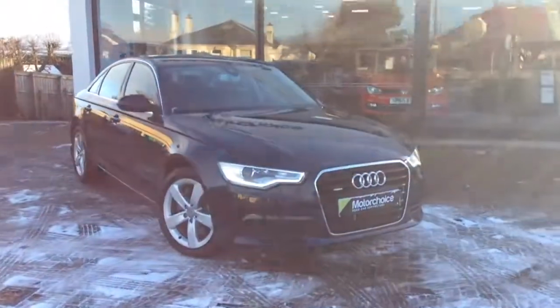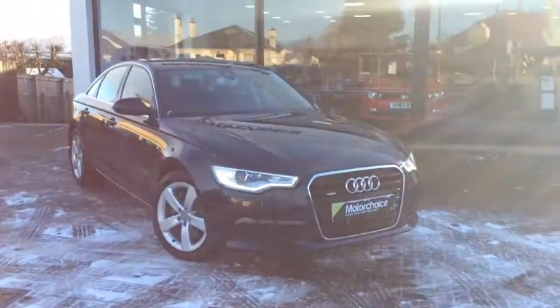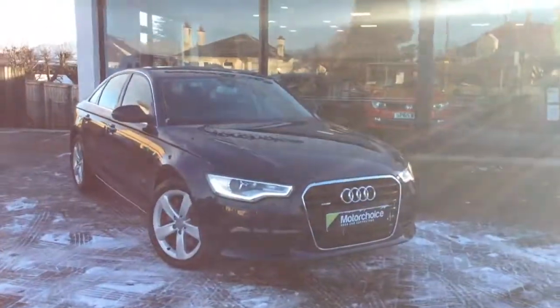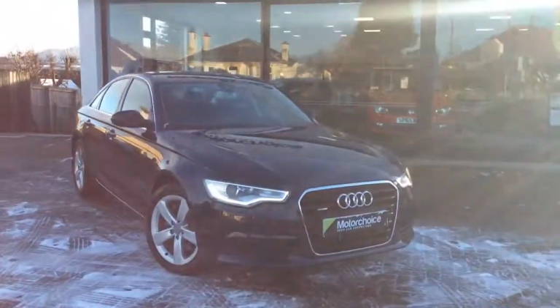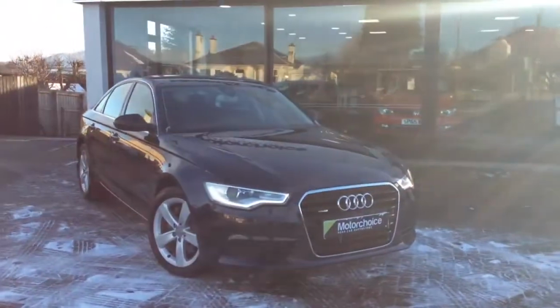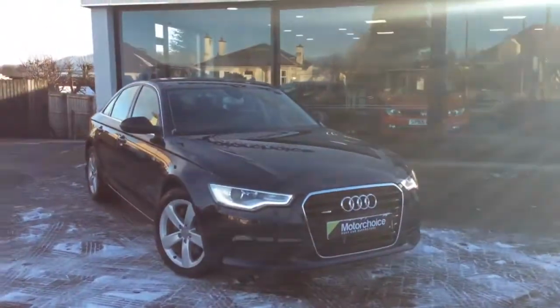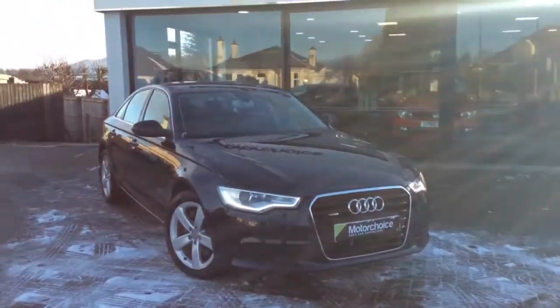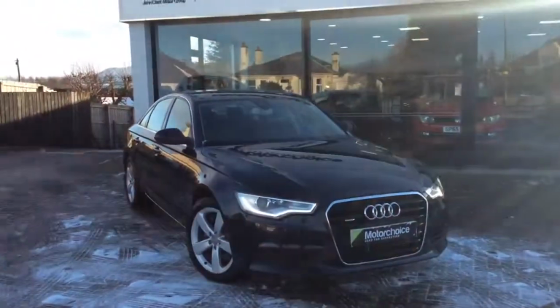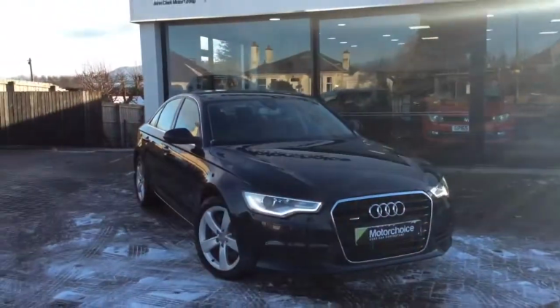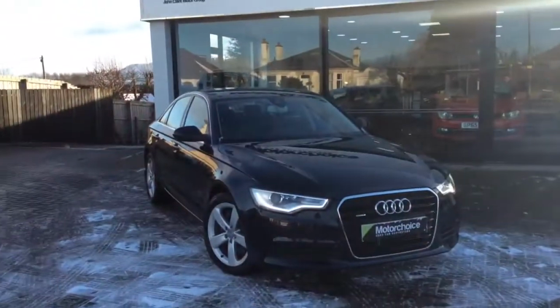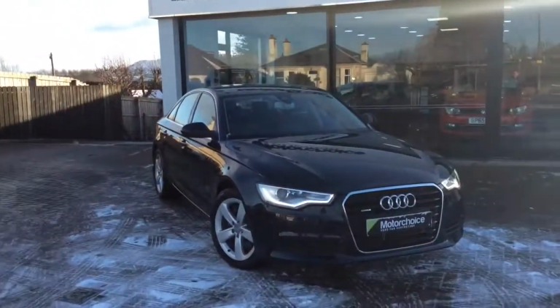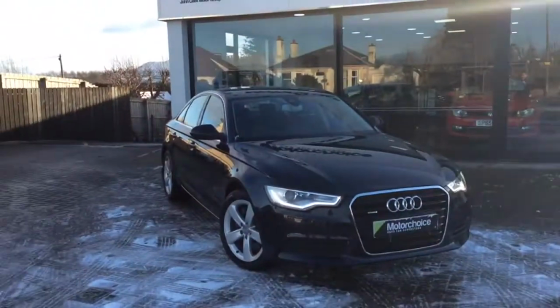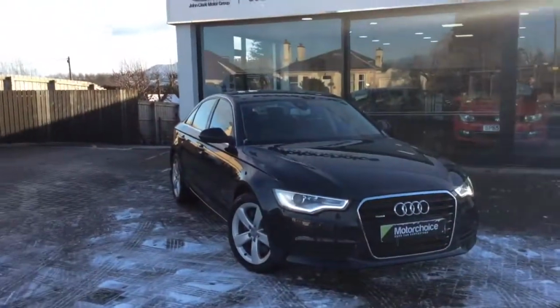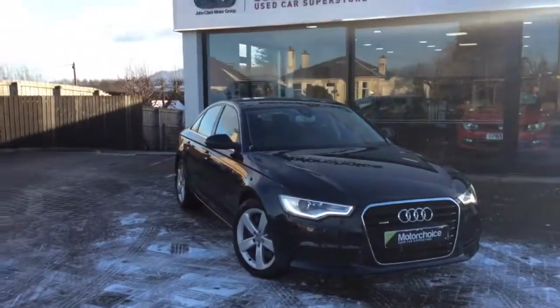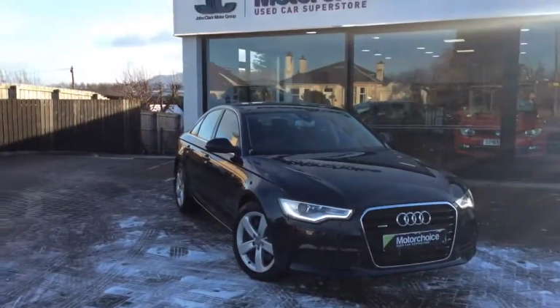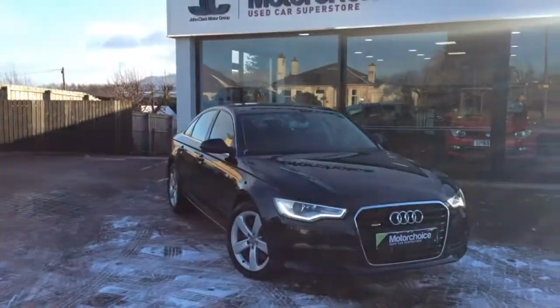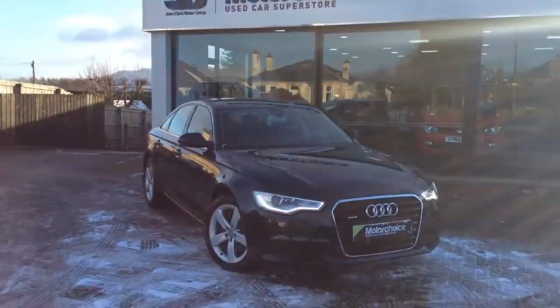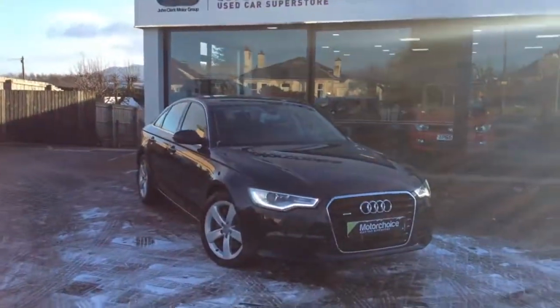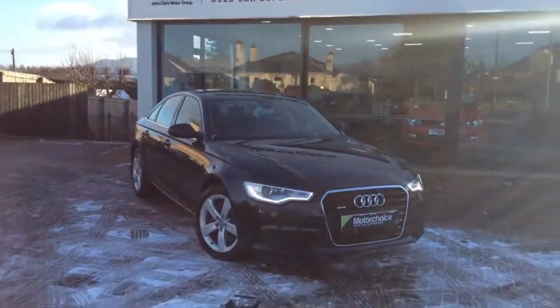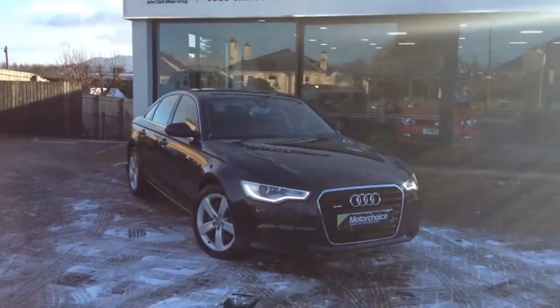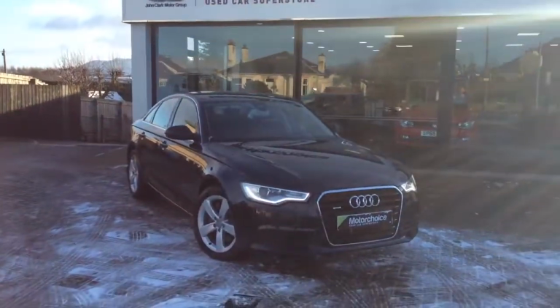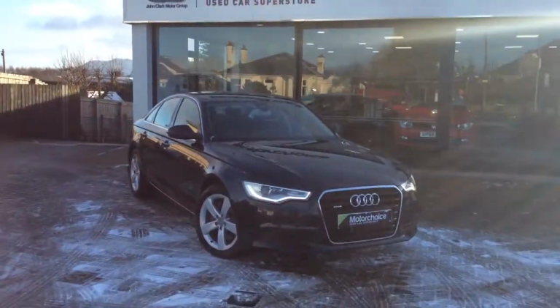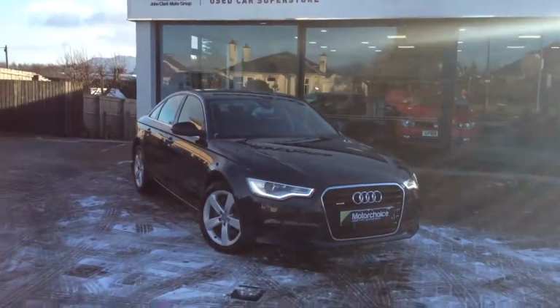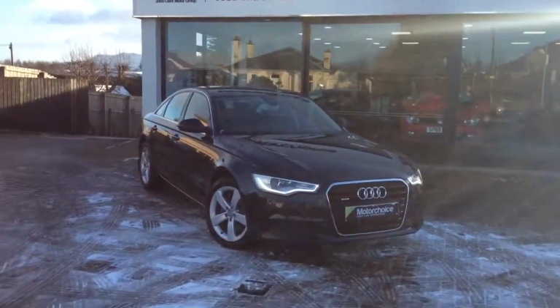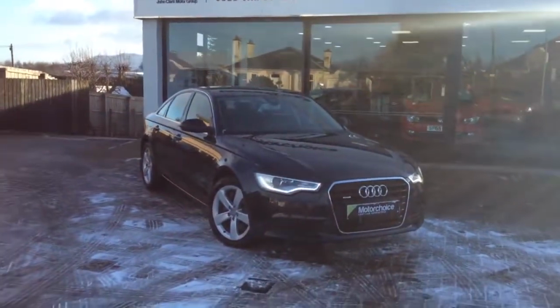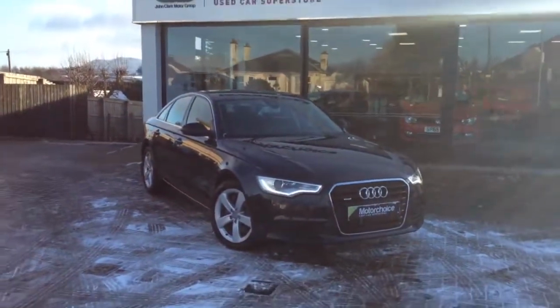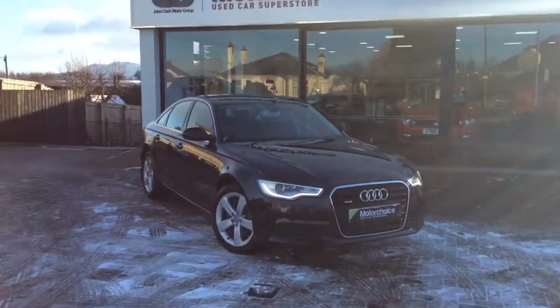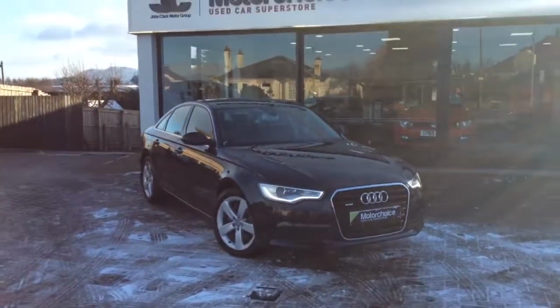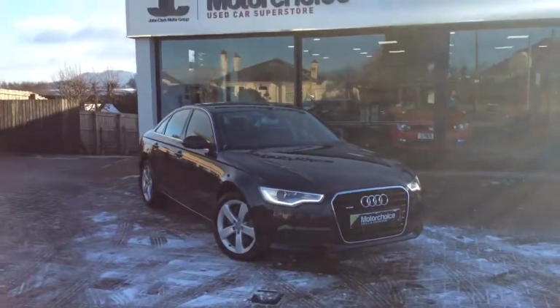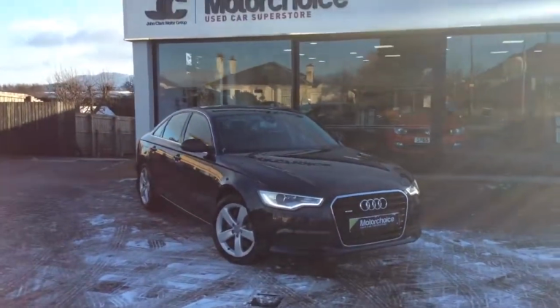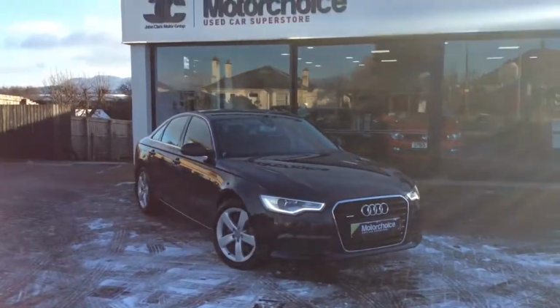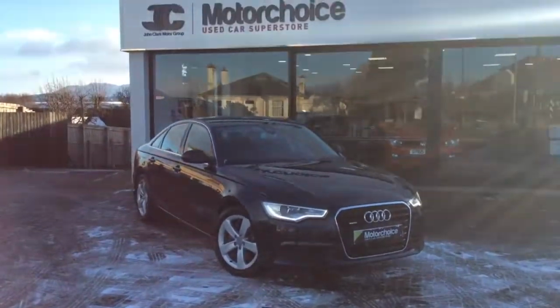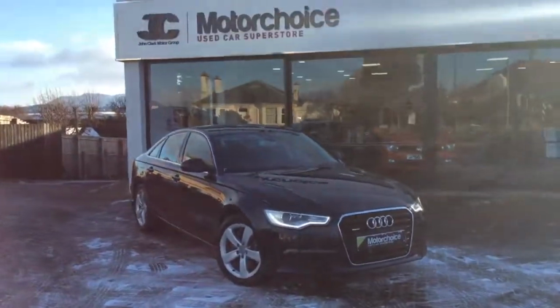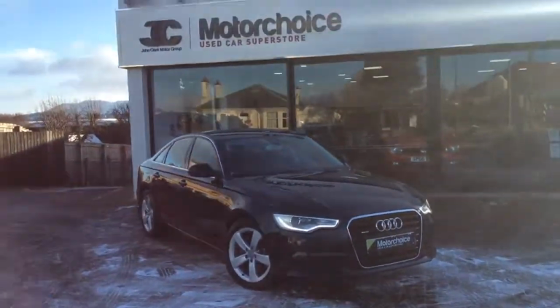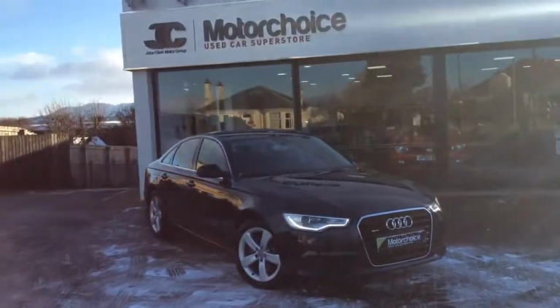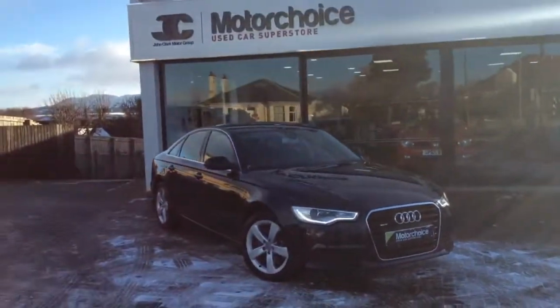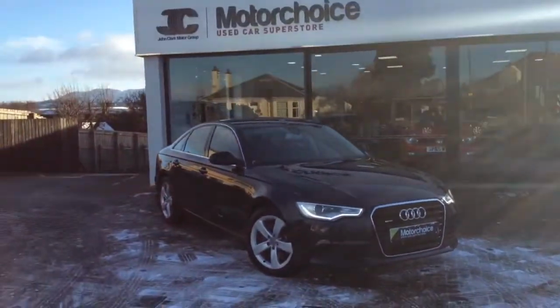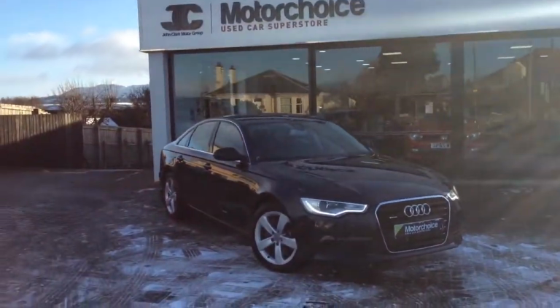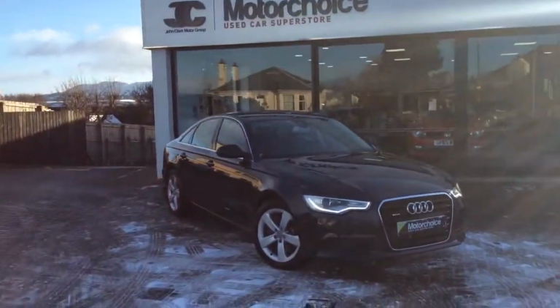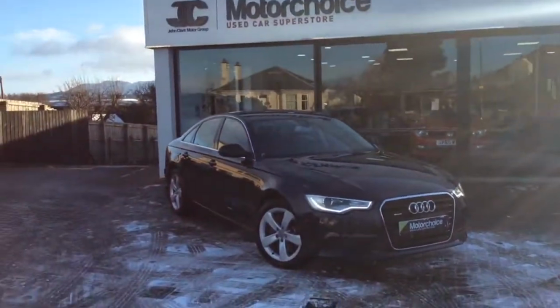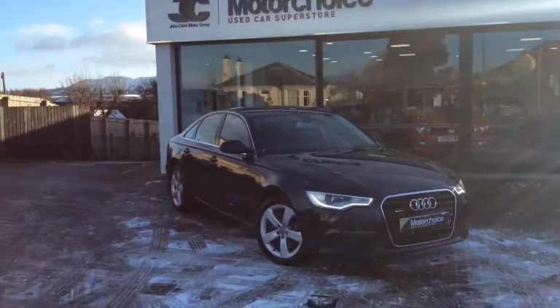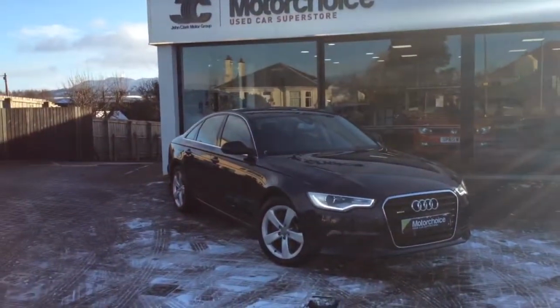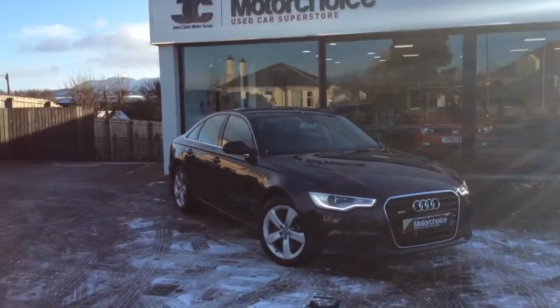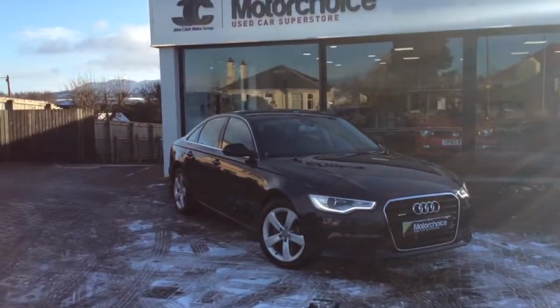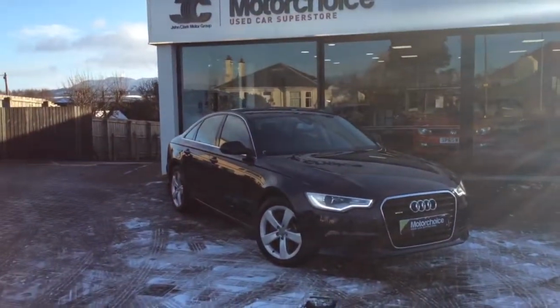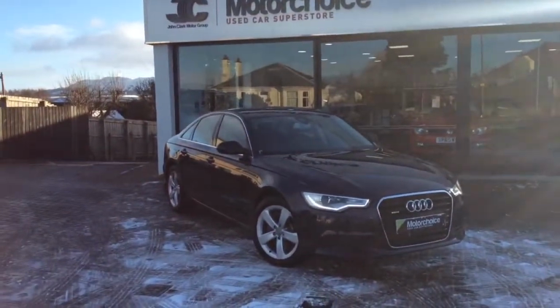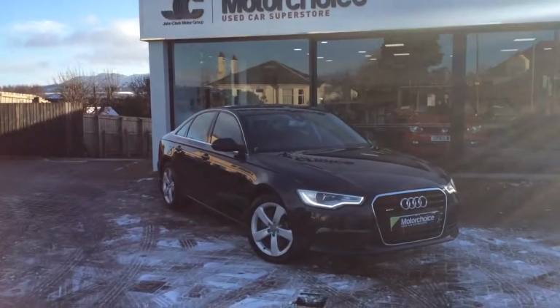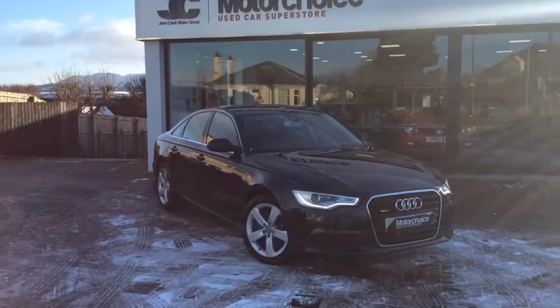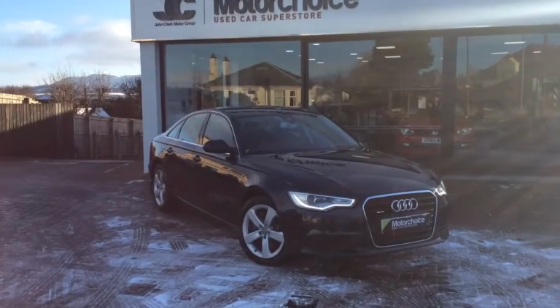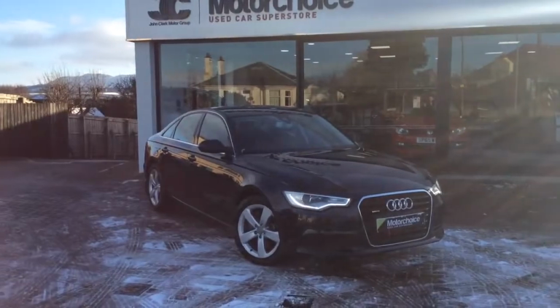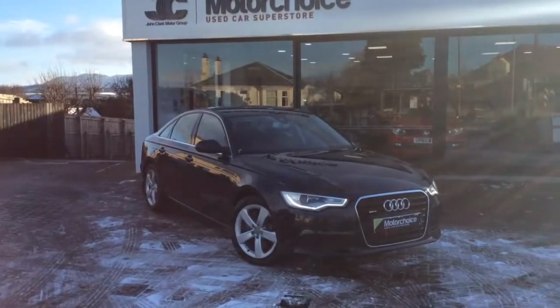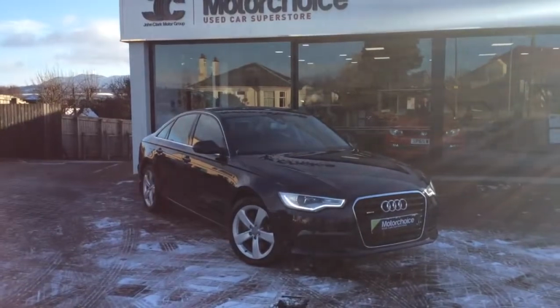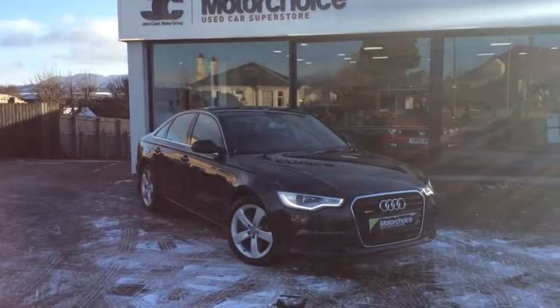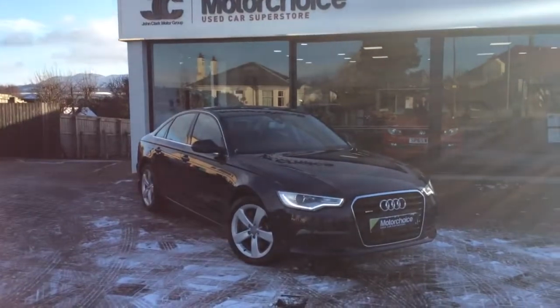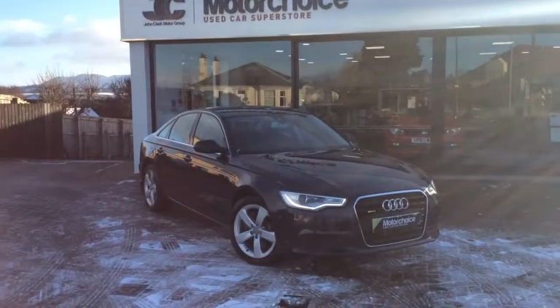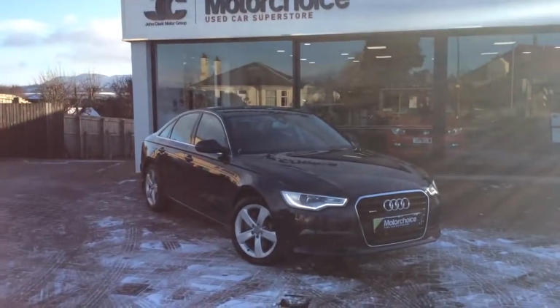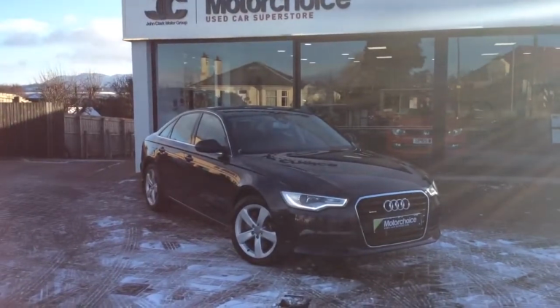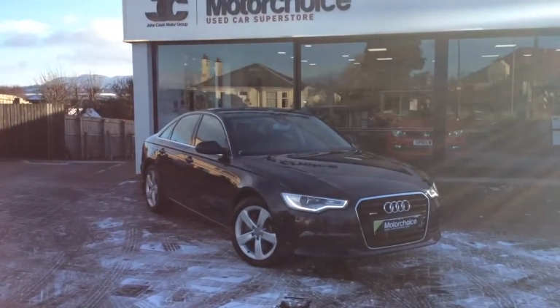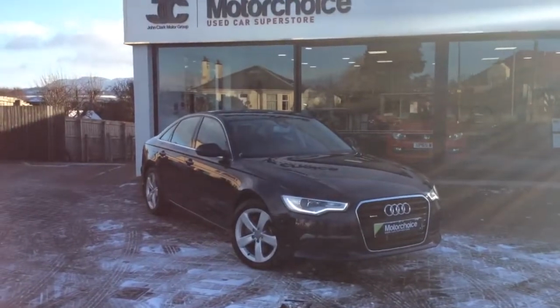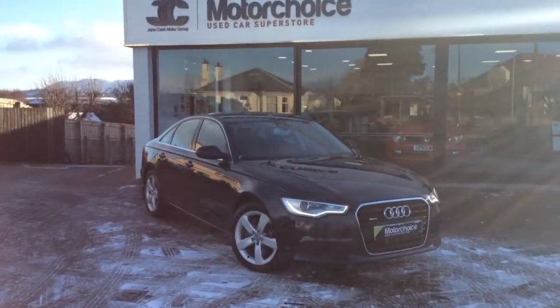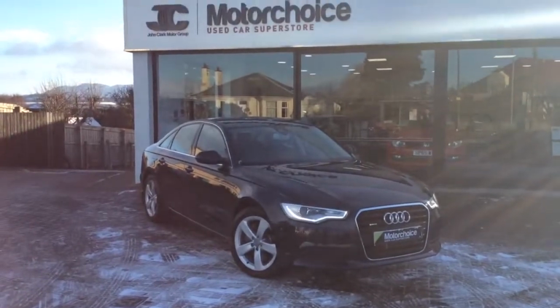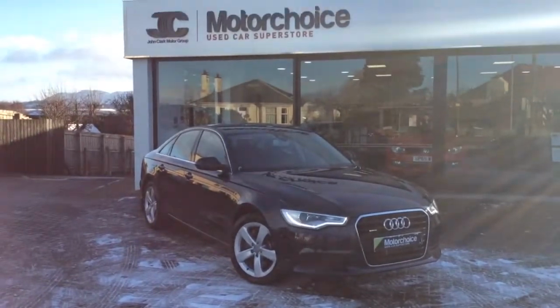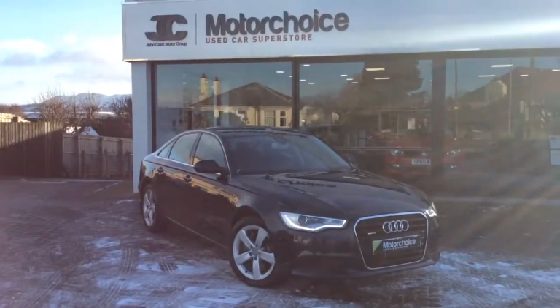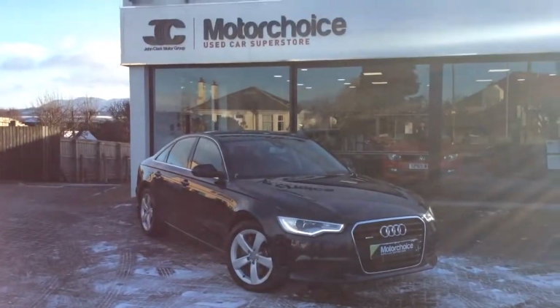If you want to give us a call, this car won't hang about. It's 01312 732030. My name is Matt — I'll be happy to help.